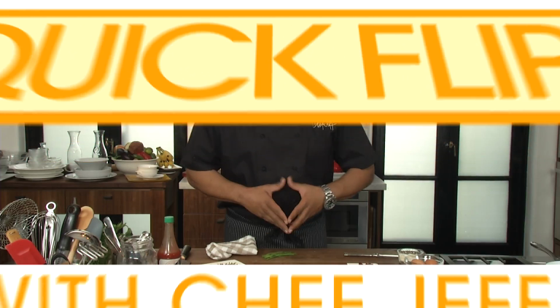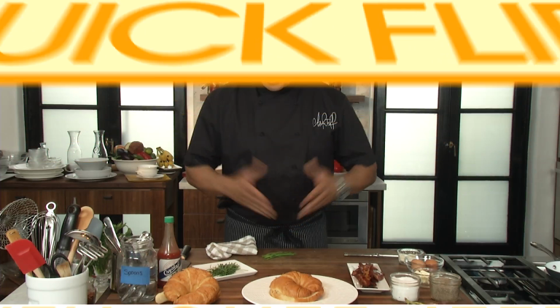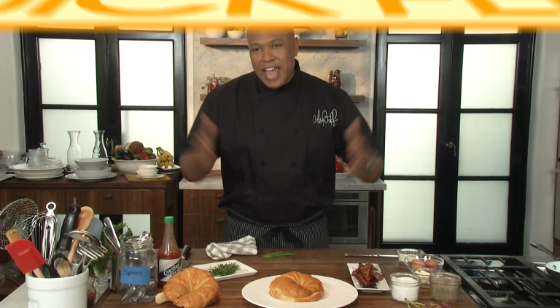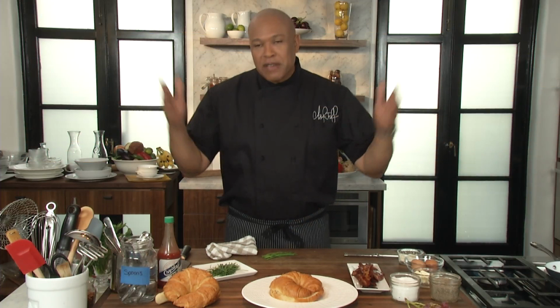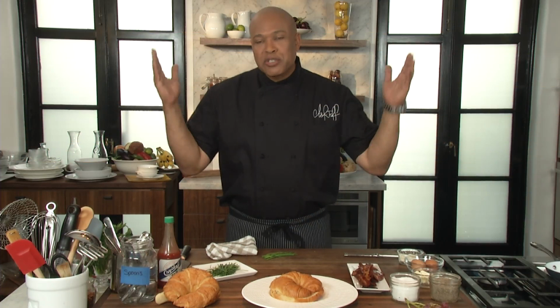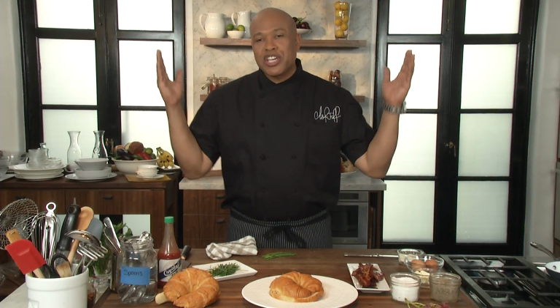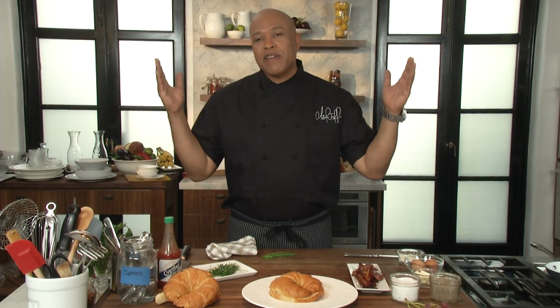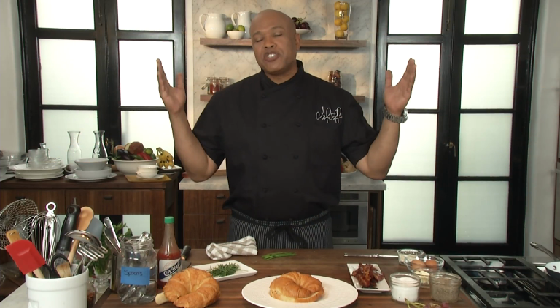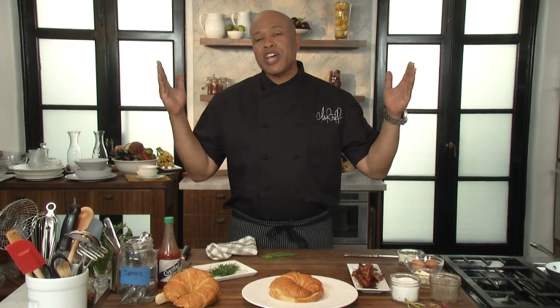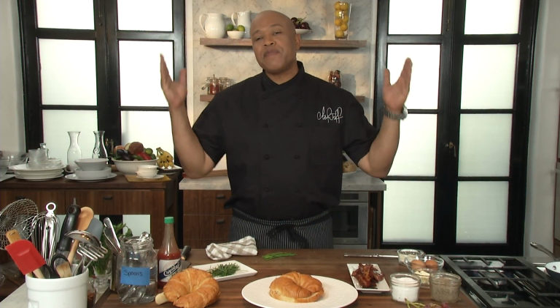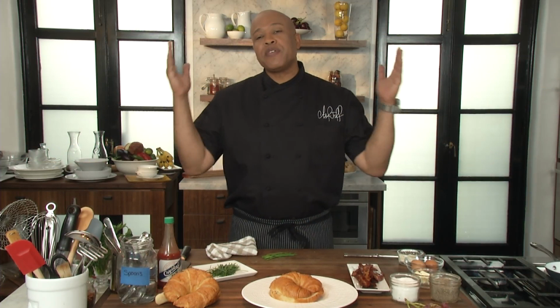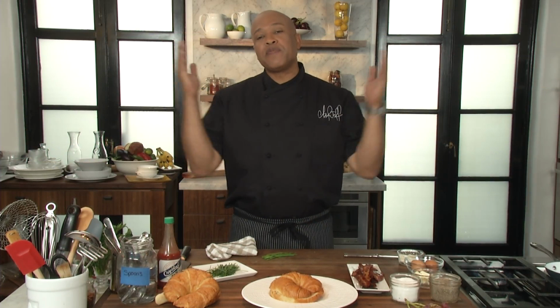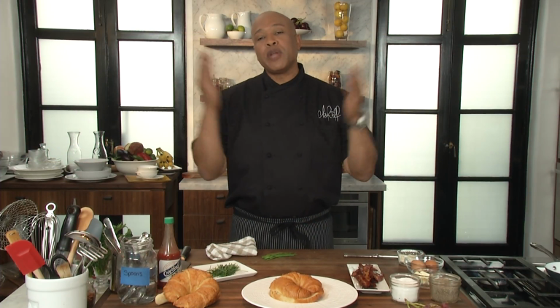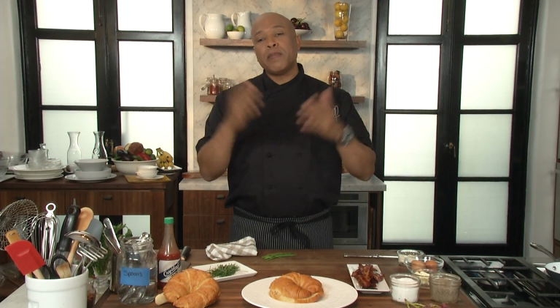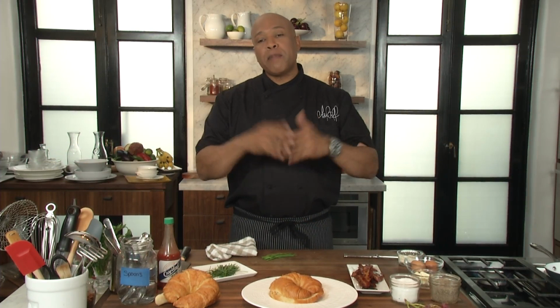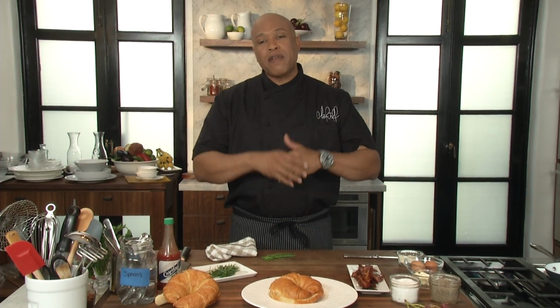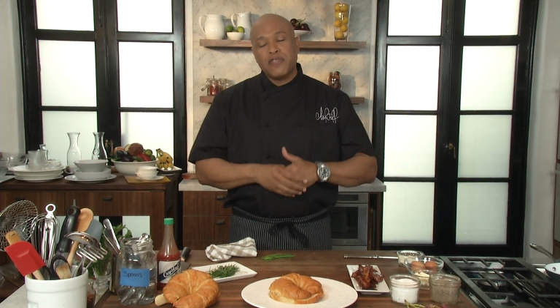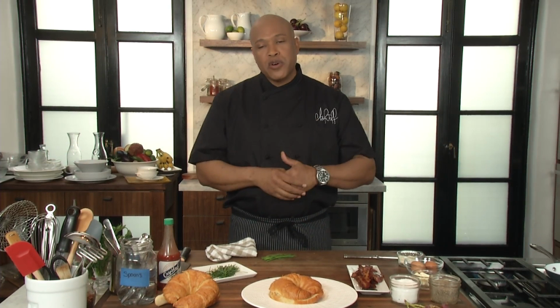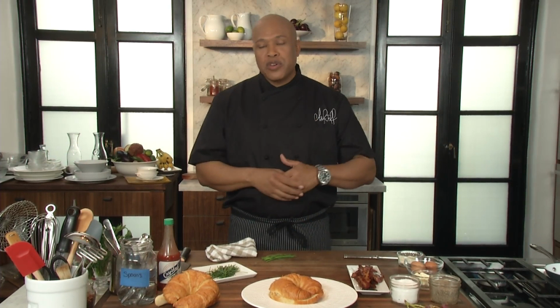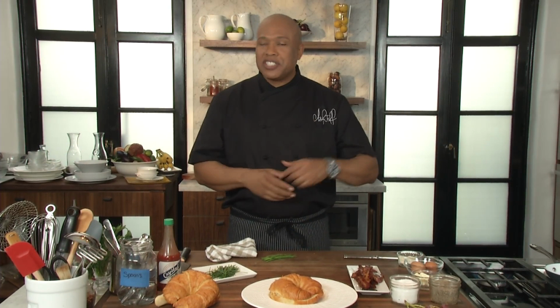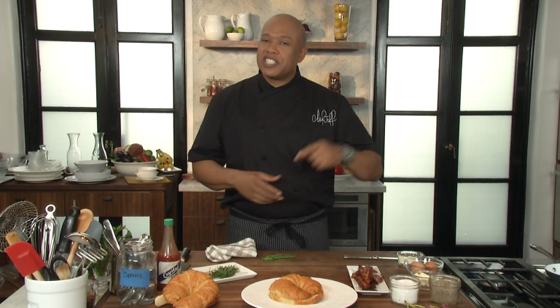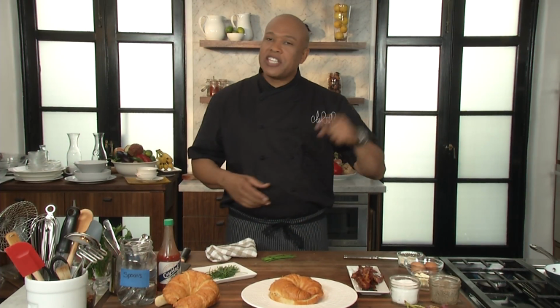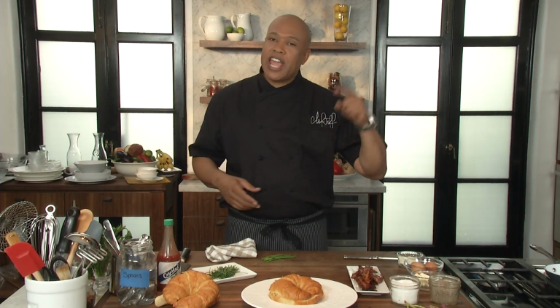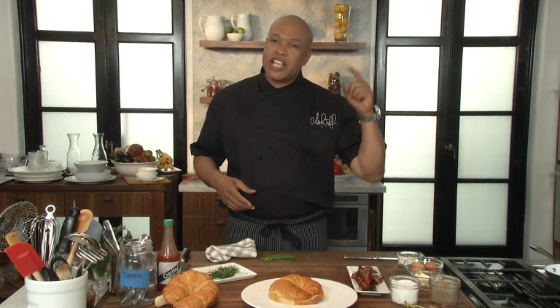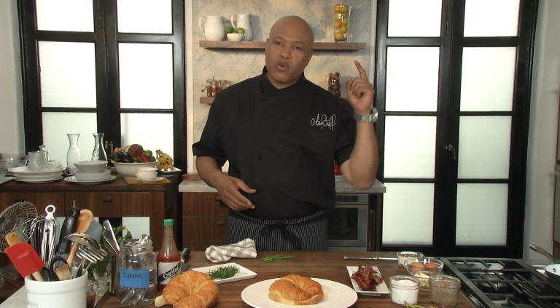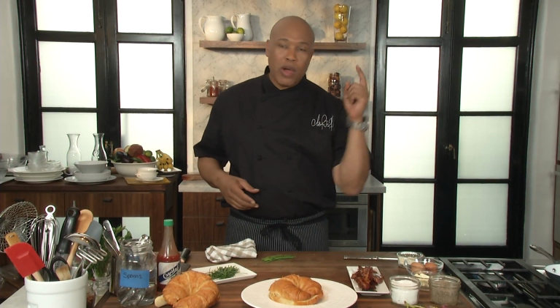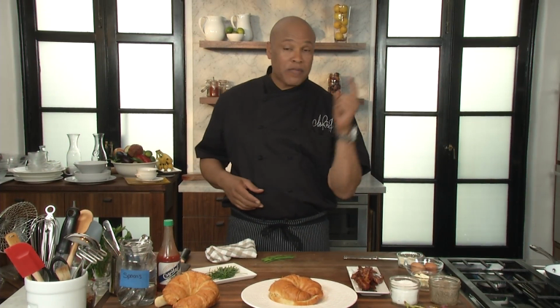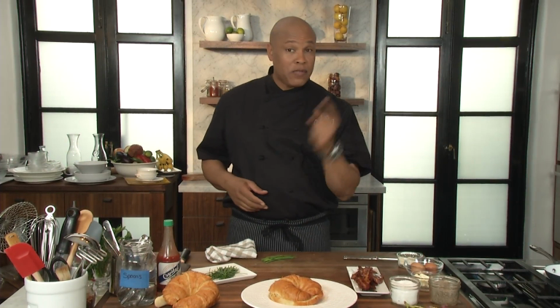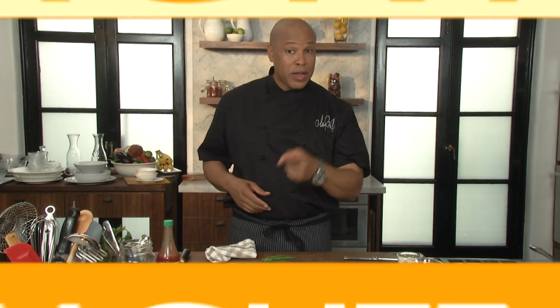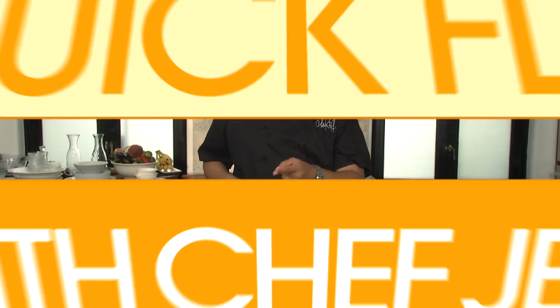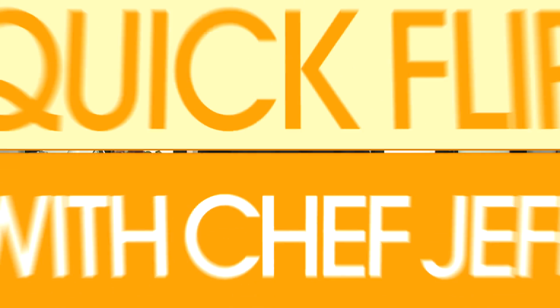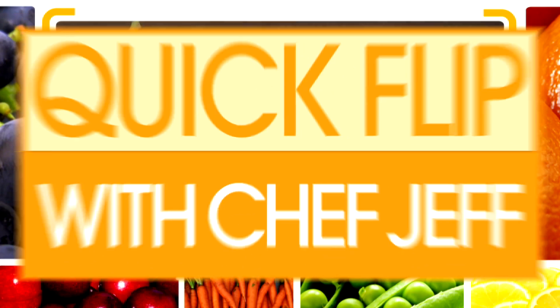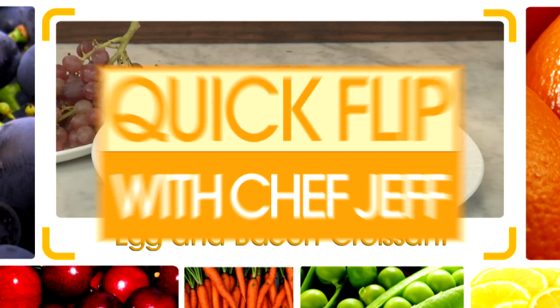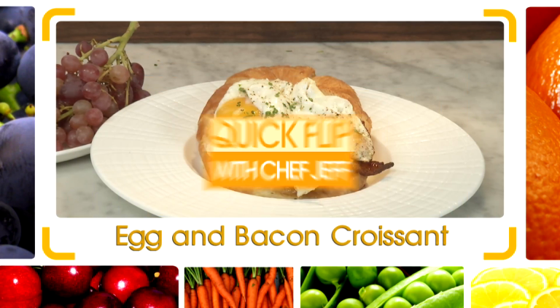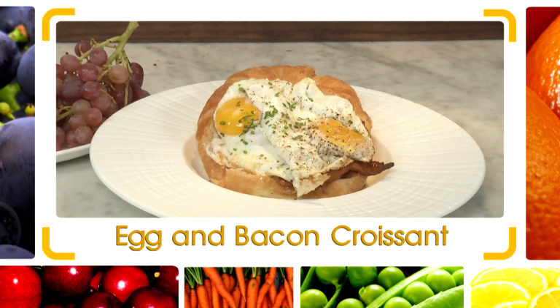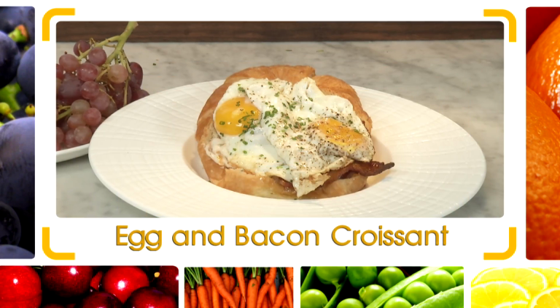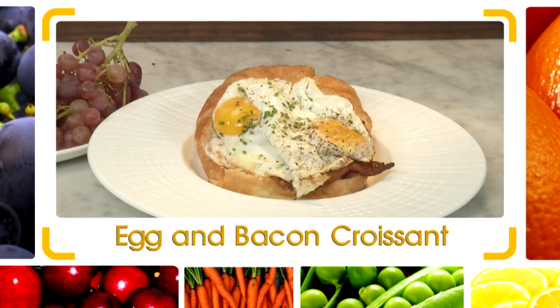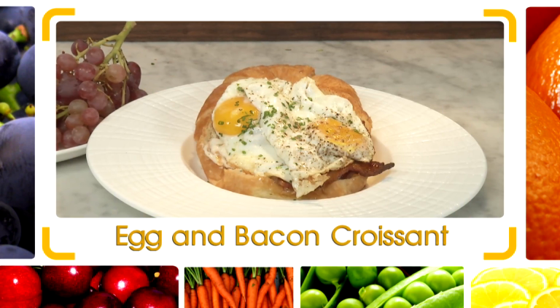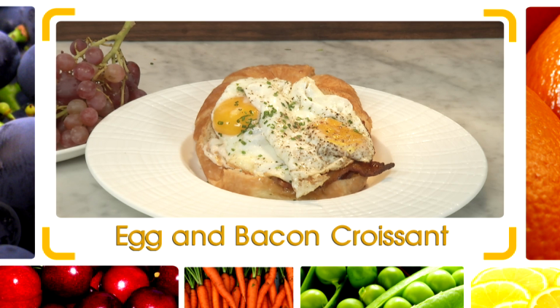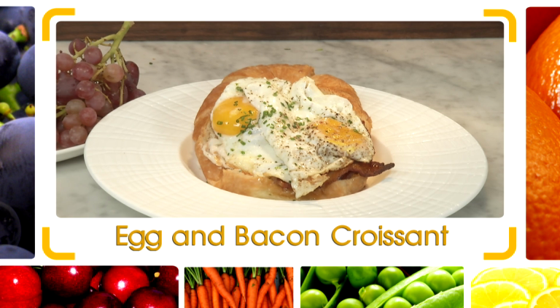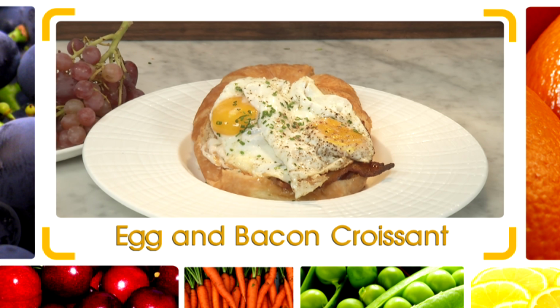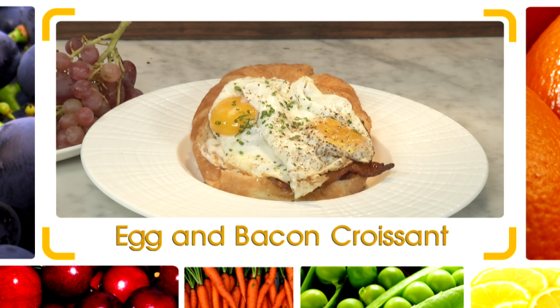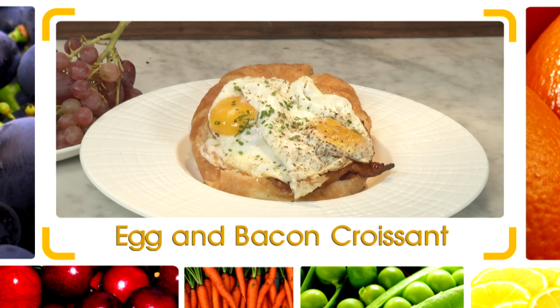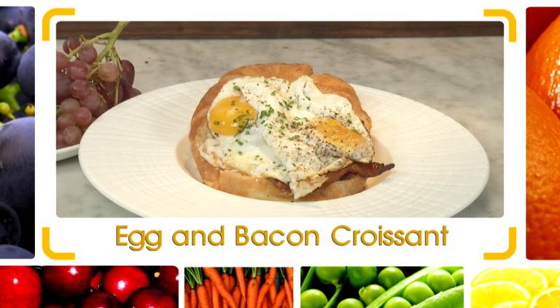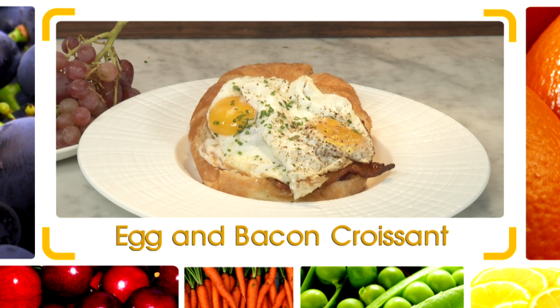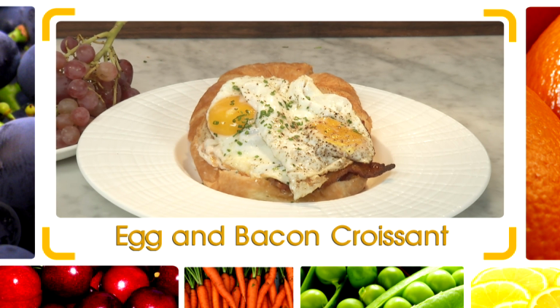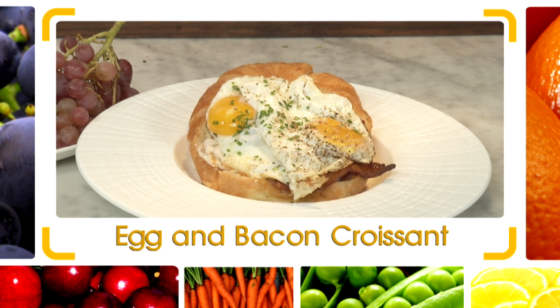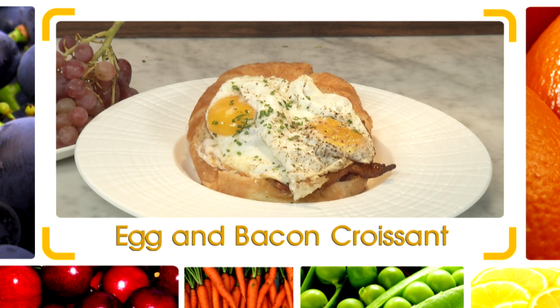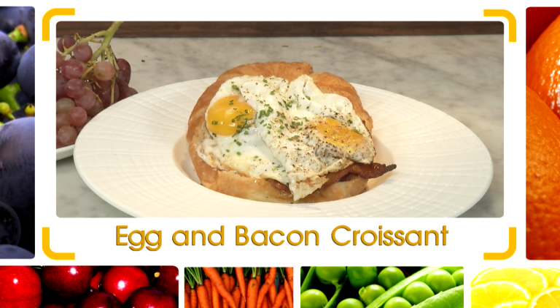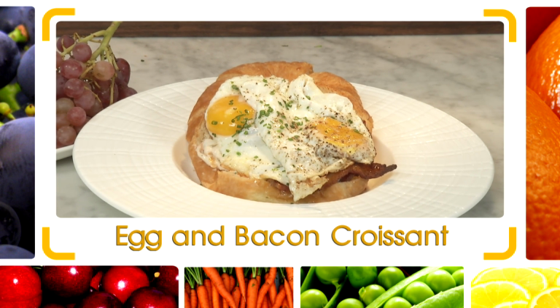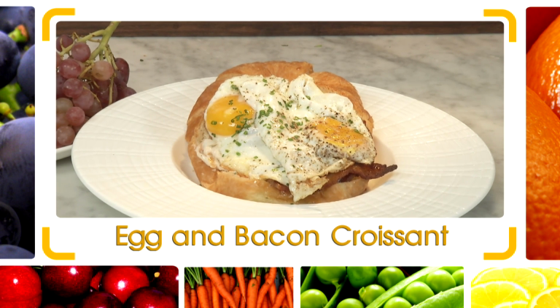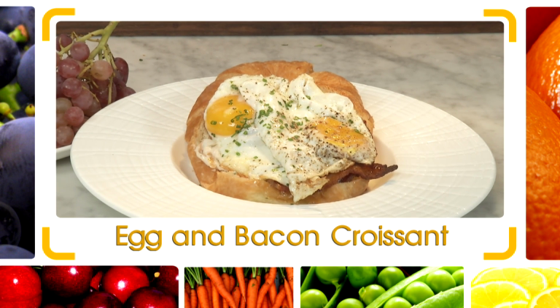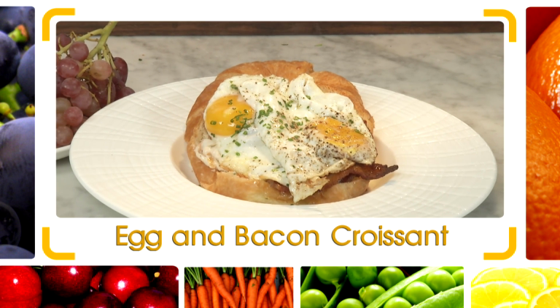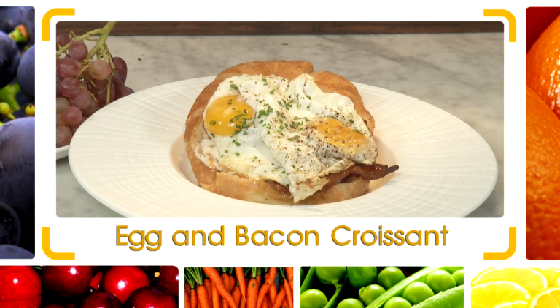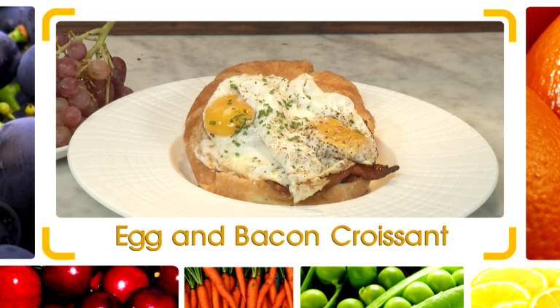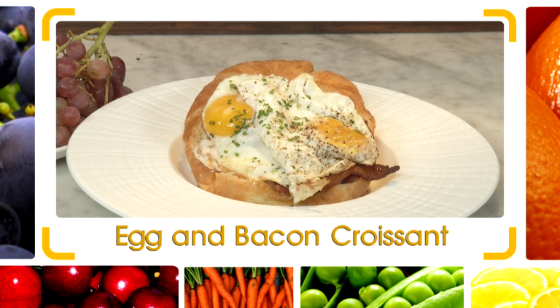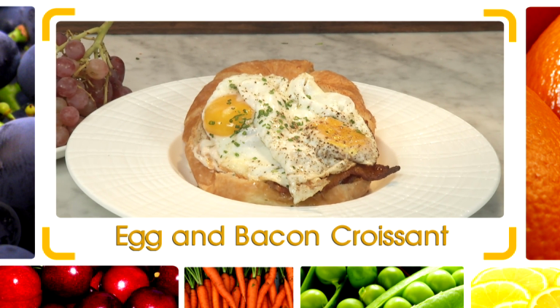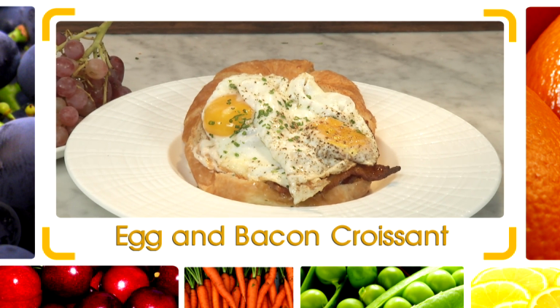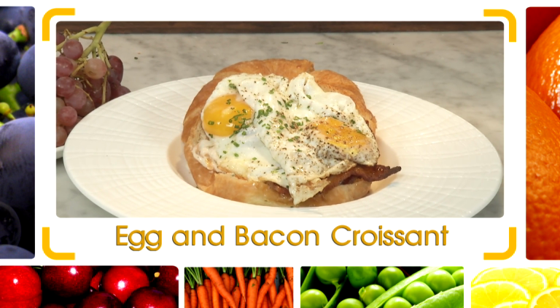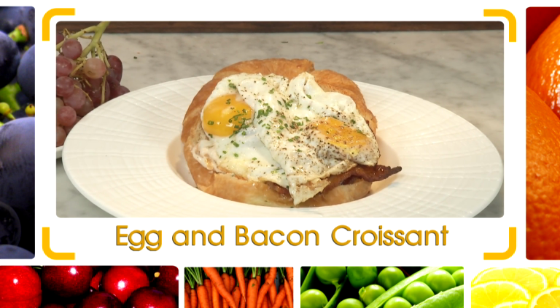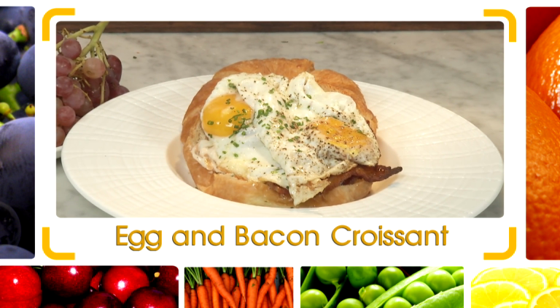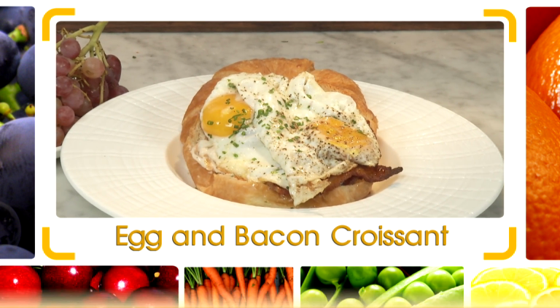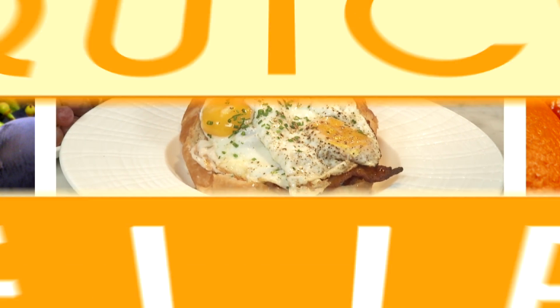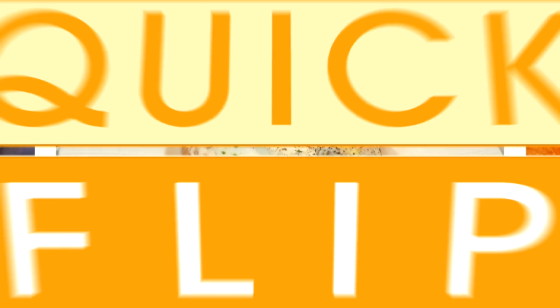Hi, I'm Chef Jeff of Flip My Food, and today's Quick Flip is an open-faced croissant and fried egg sandwich.